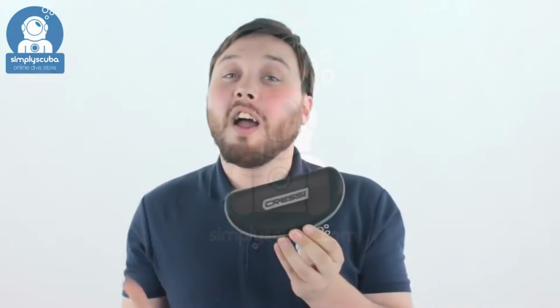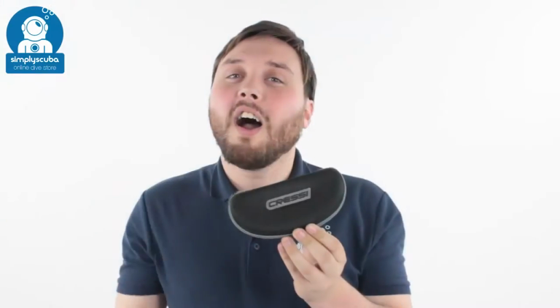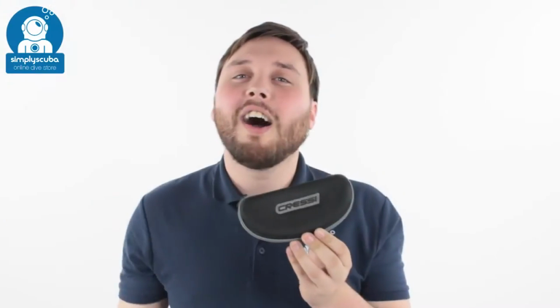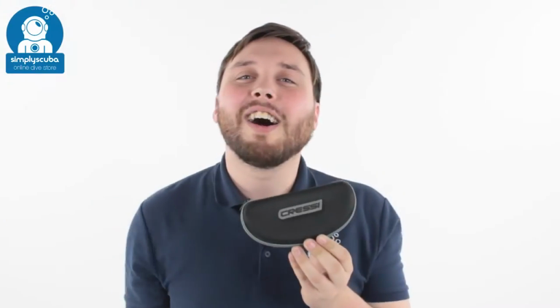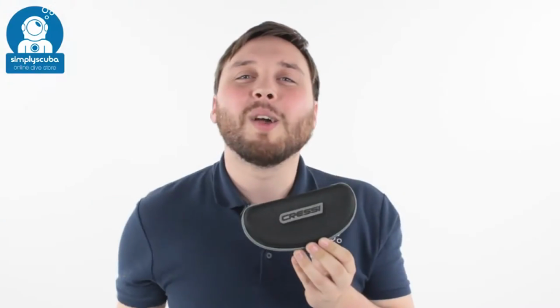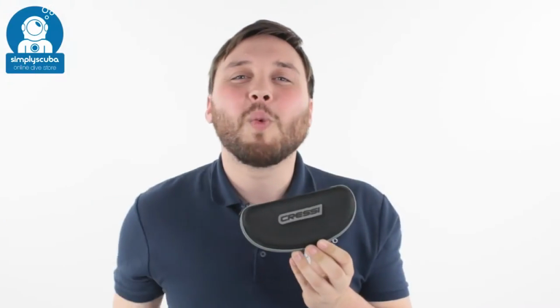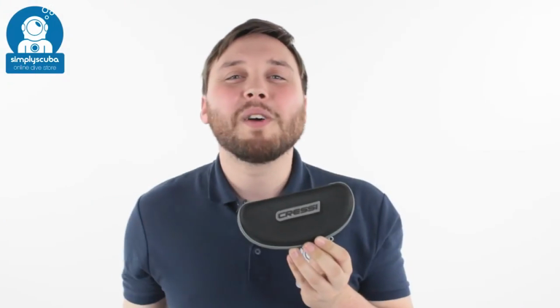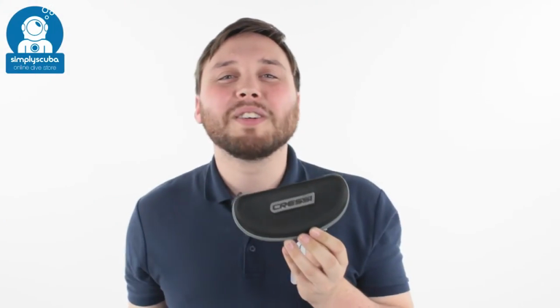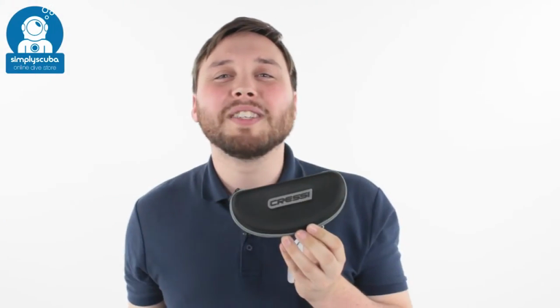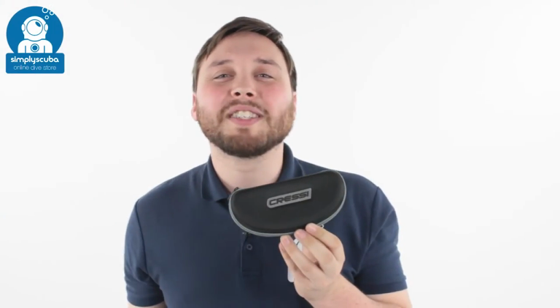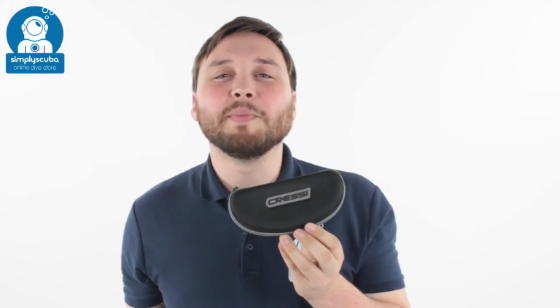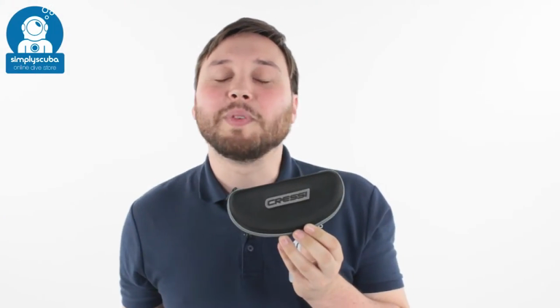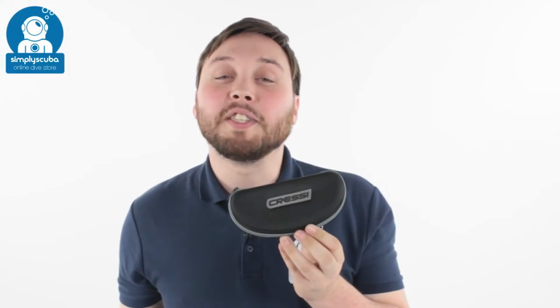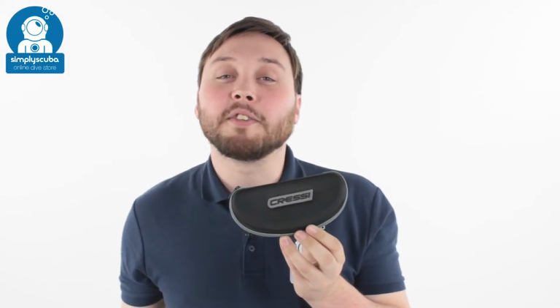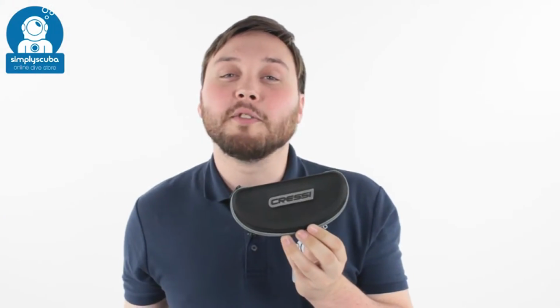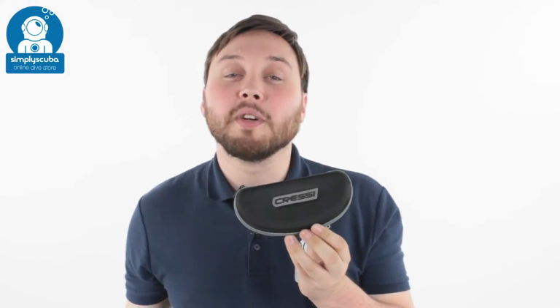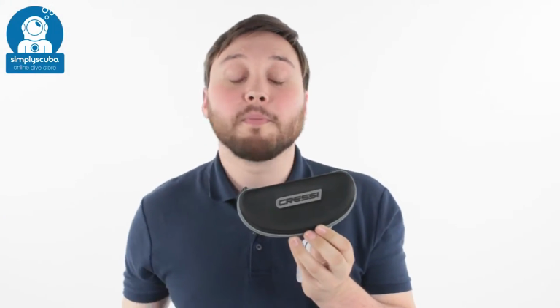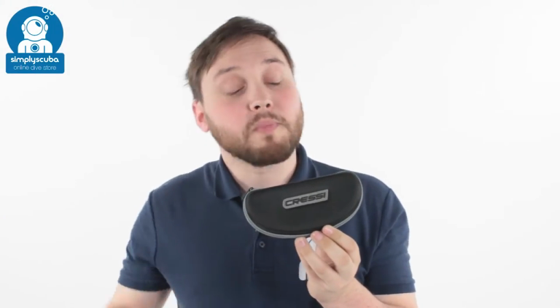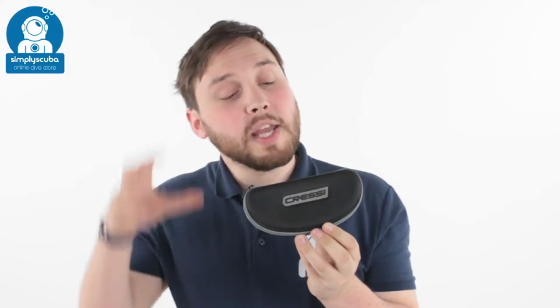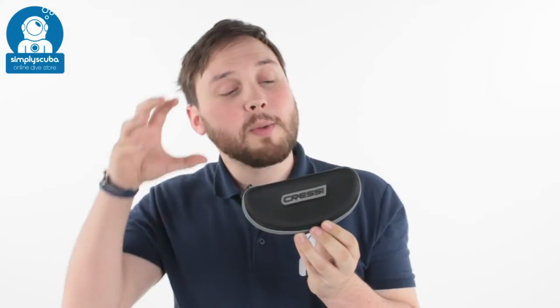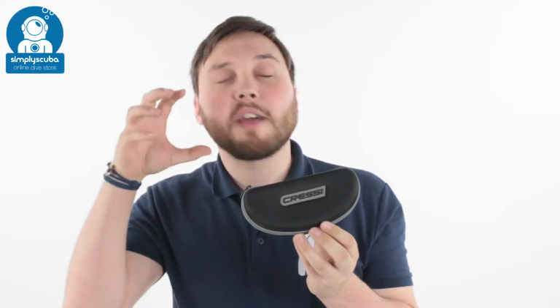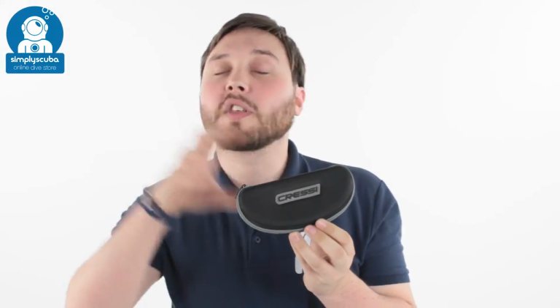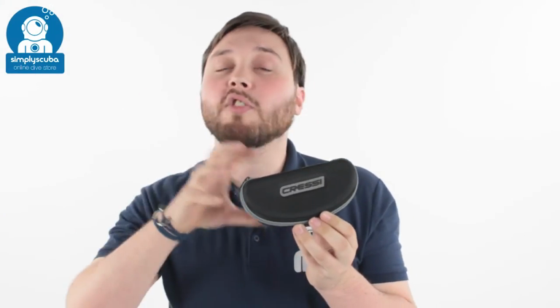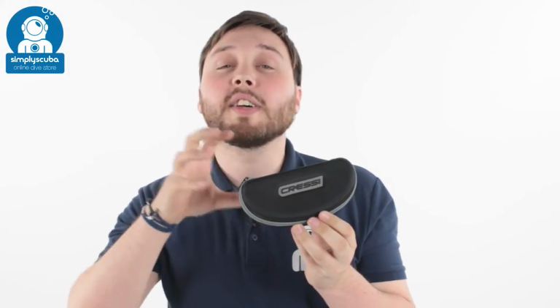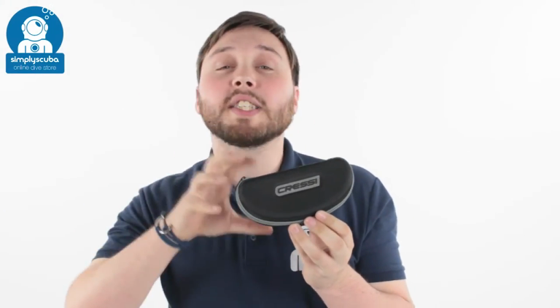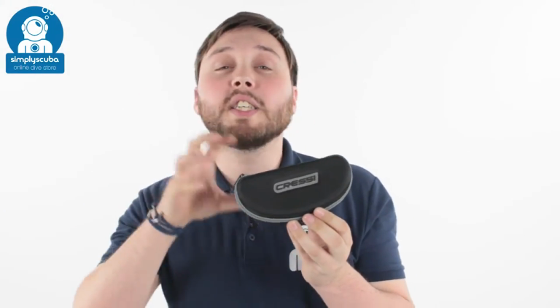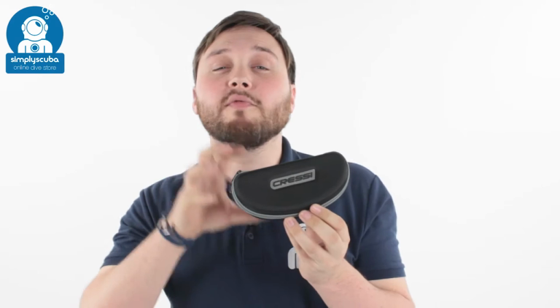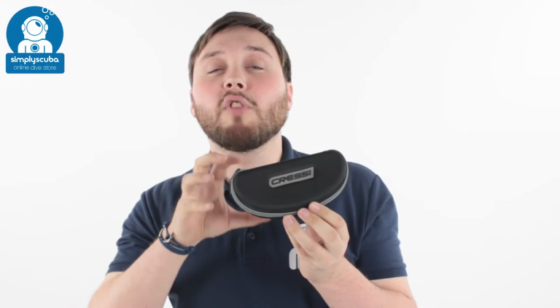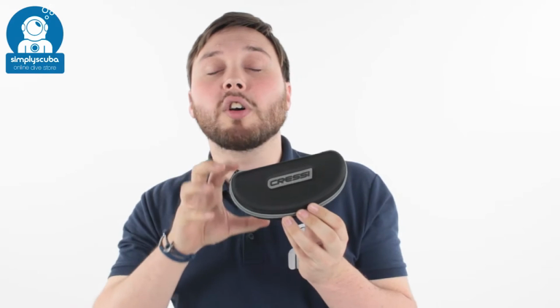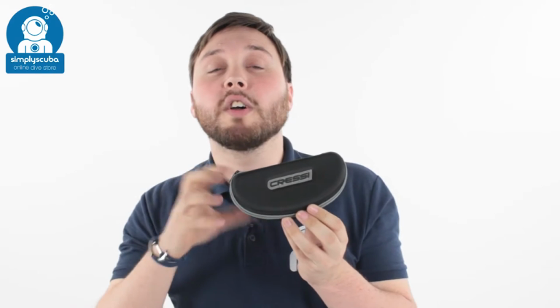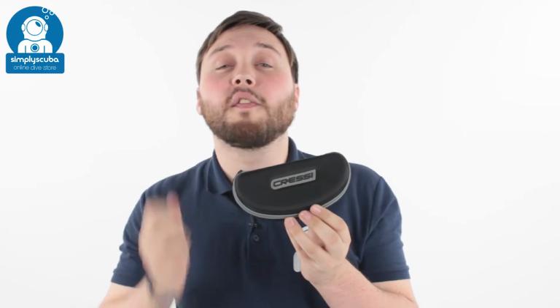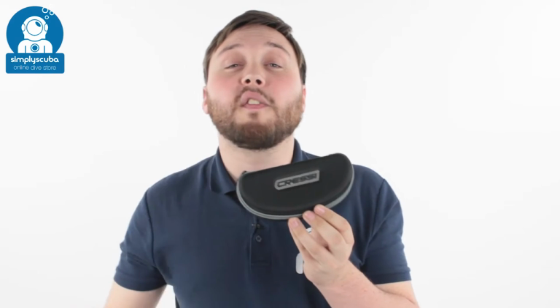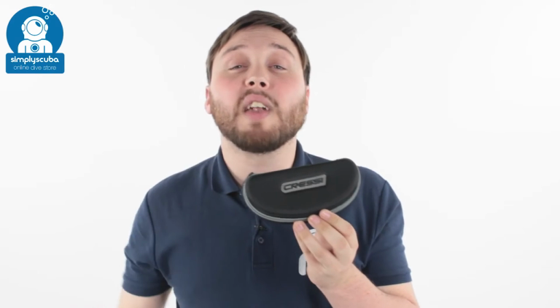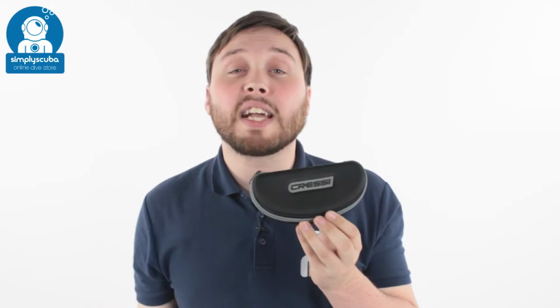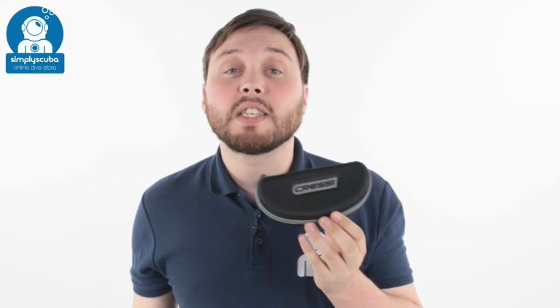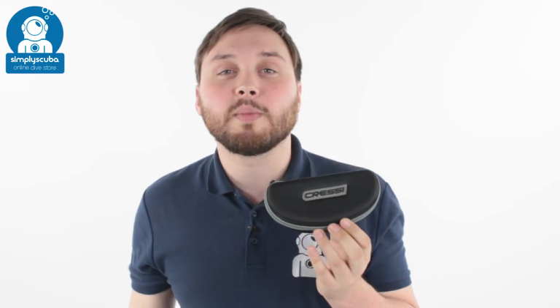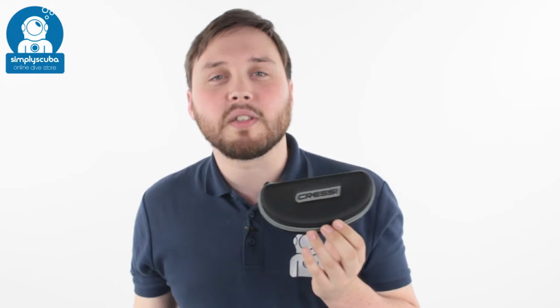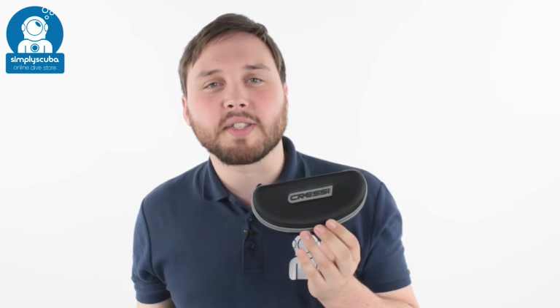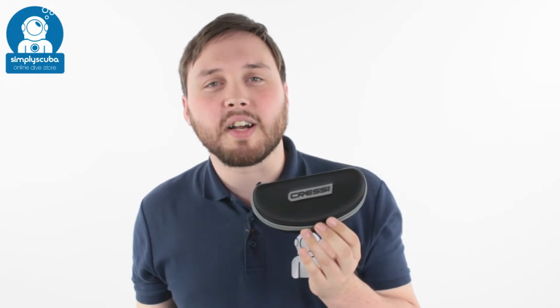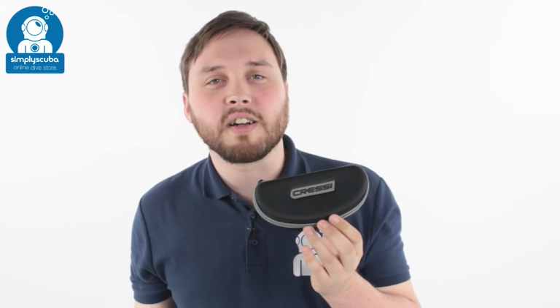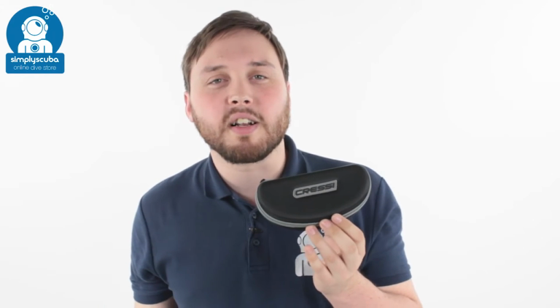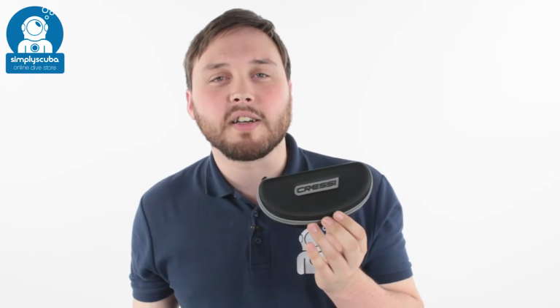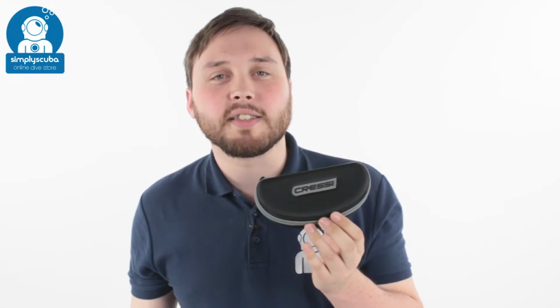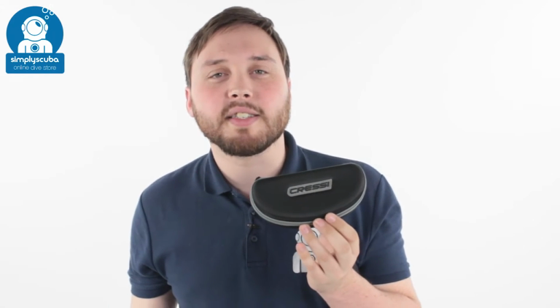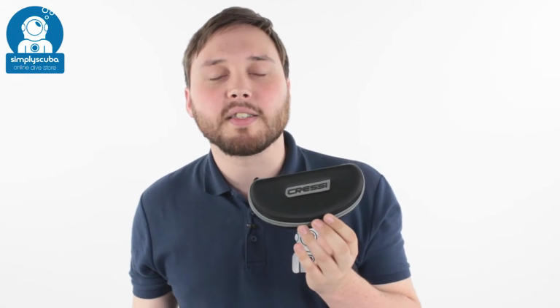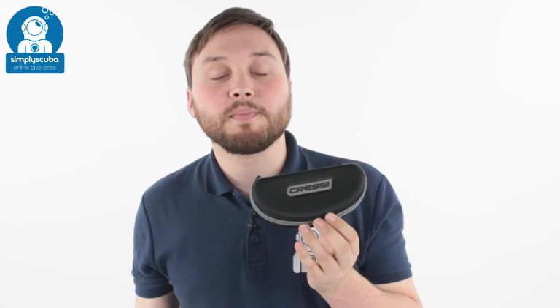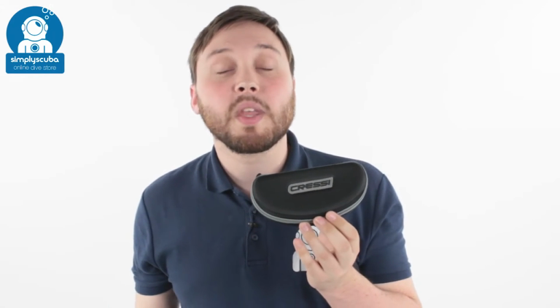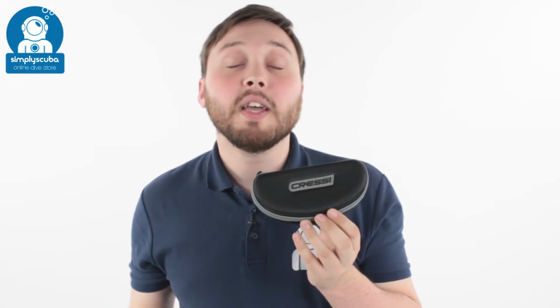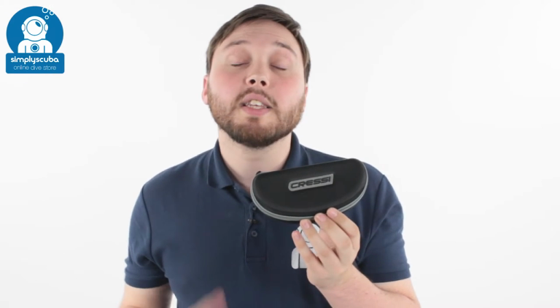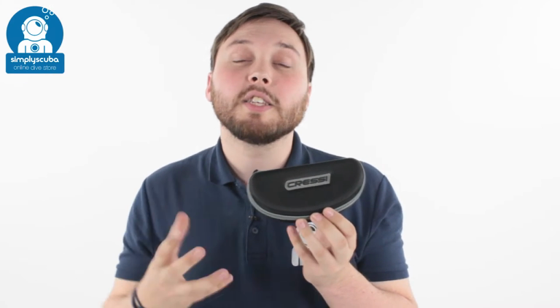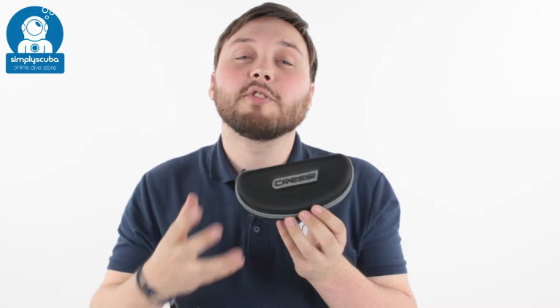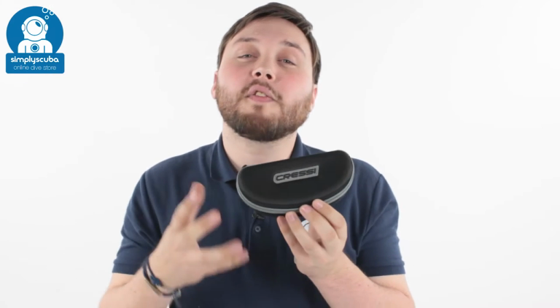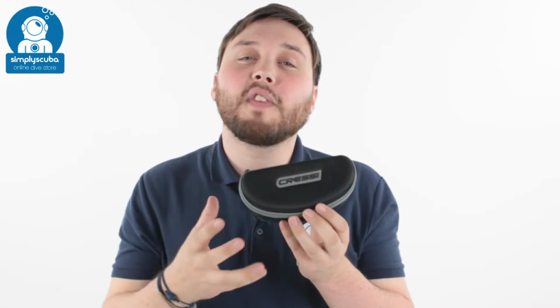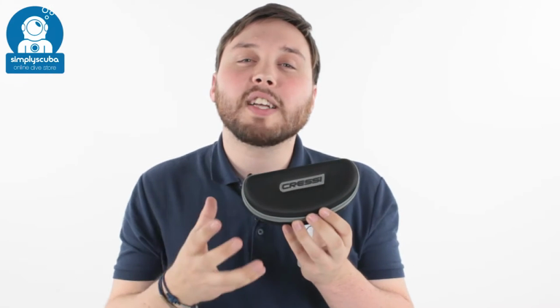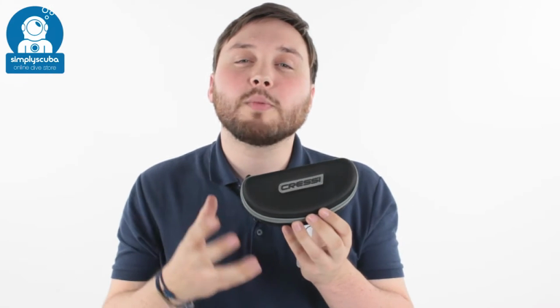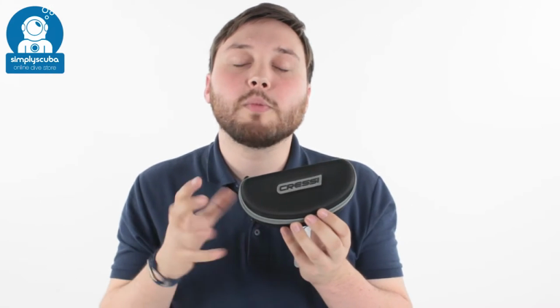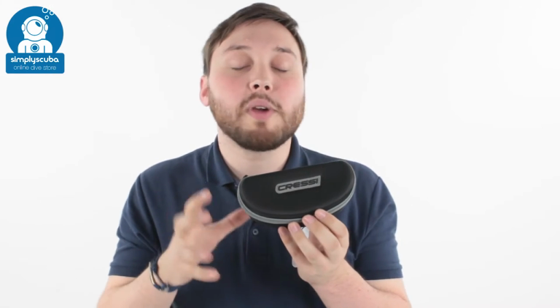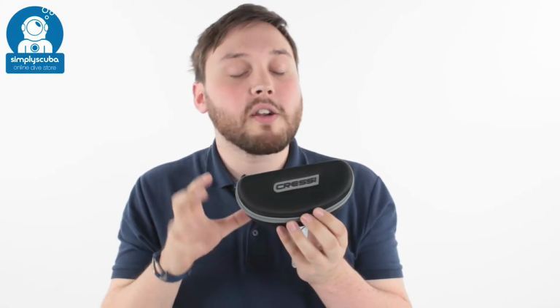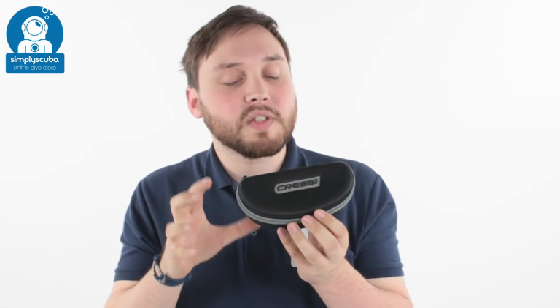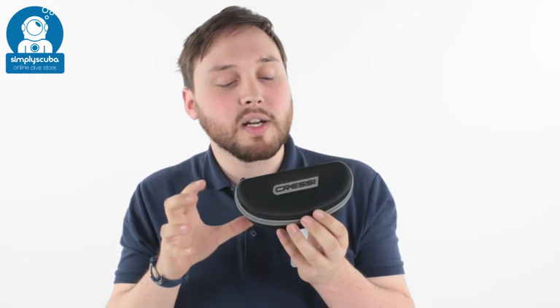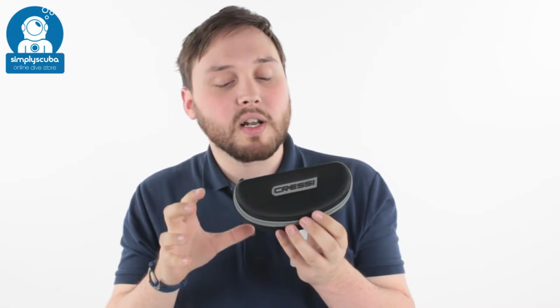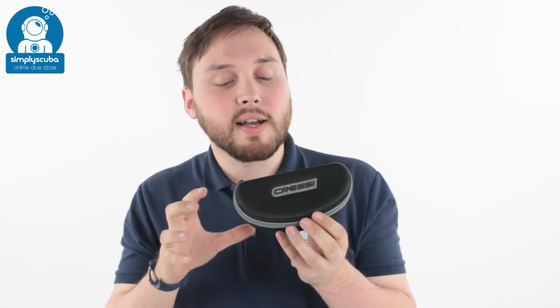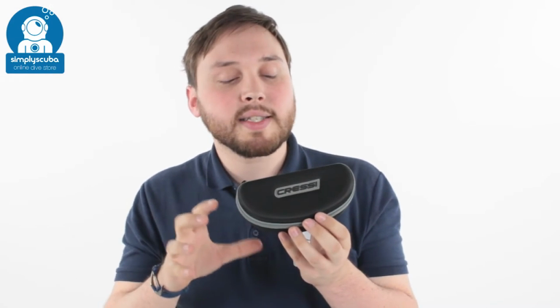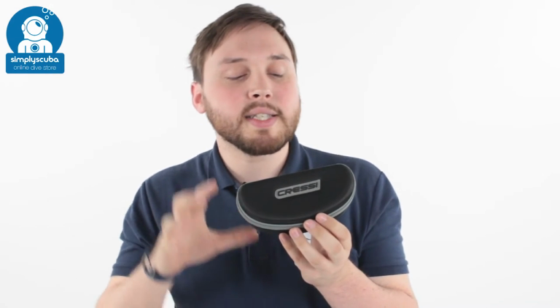Hi, welcome to Simply Scuba. Here we have the Cressy Roca flexible sunglasses. These are a flexible pair of sunglasses.